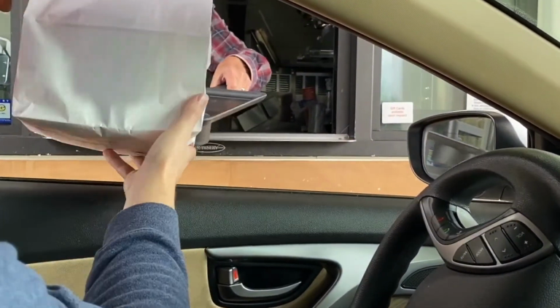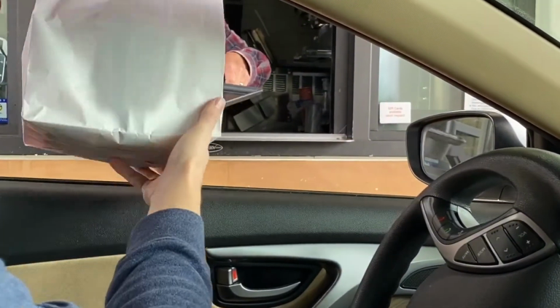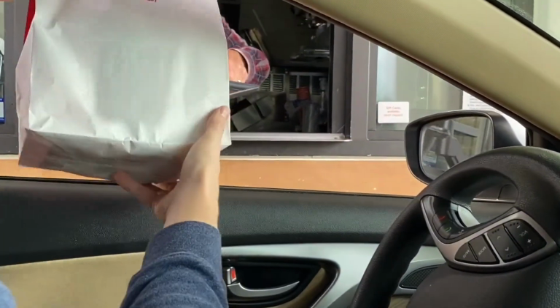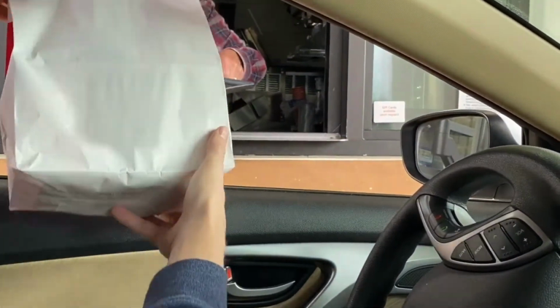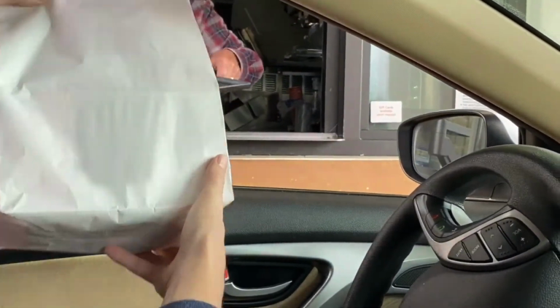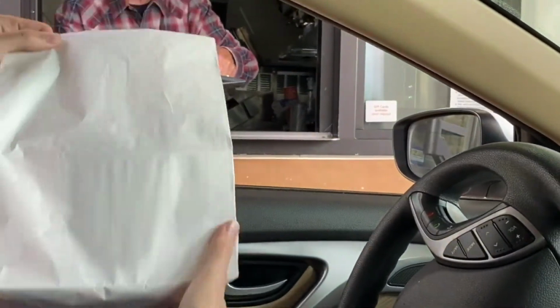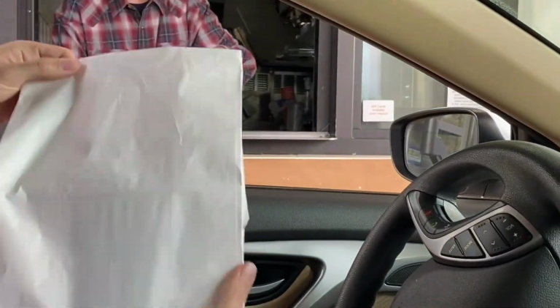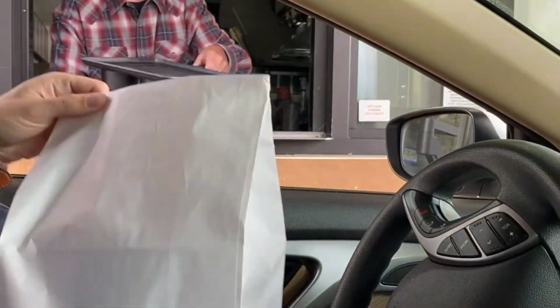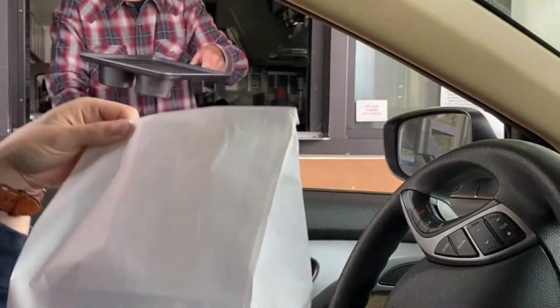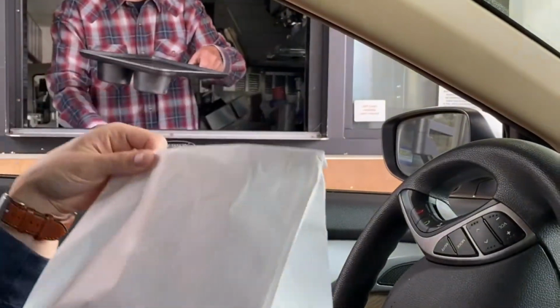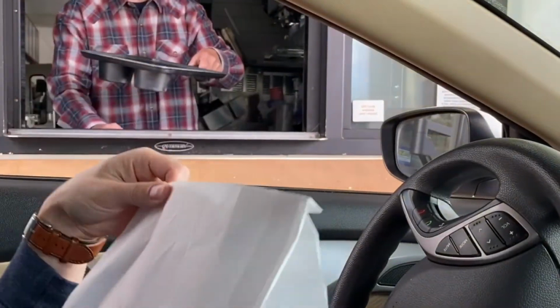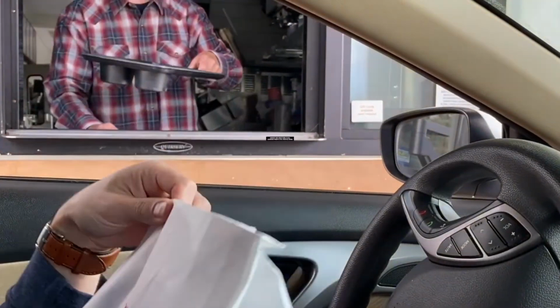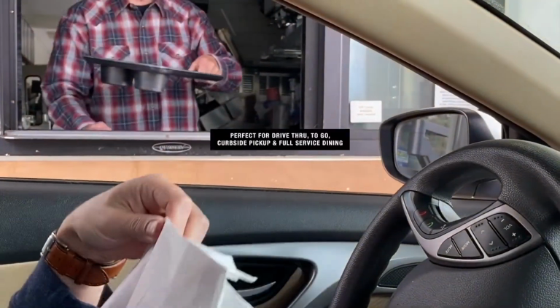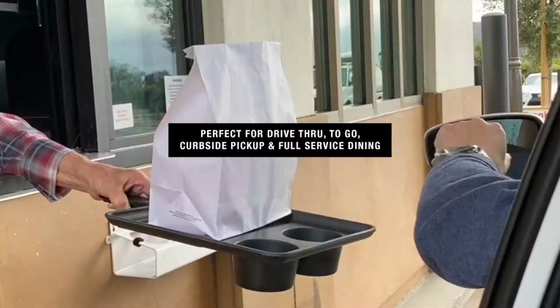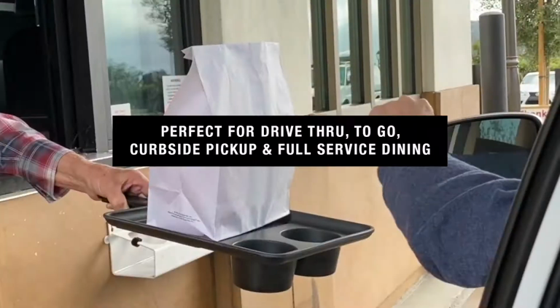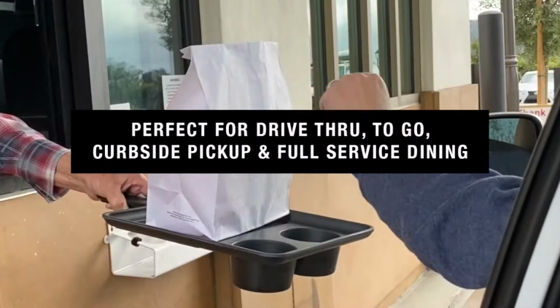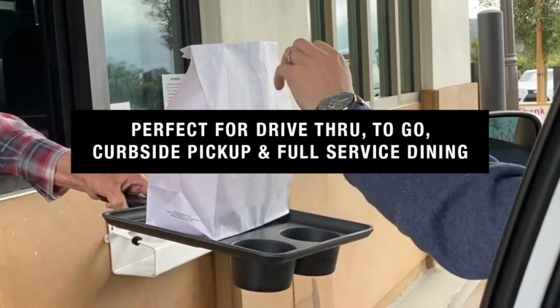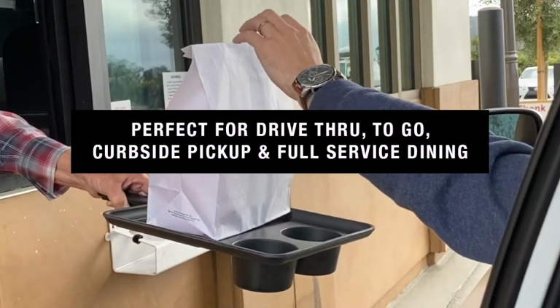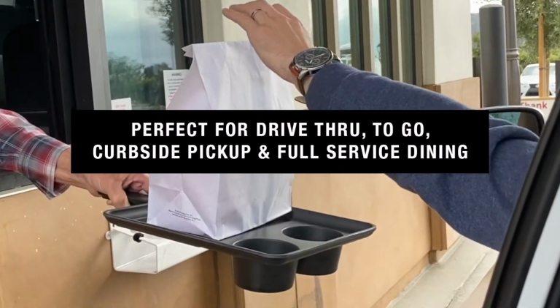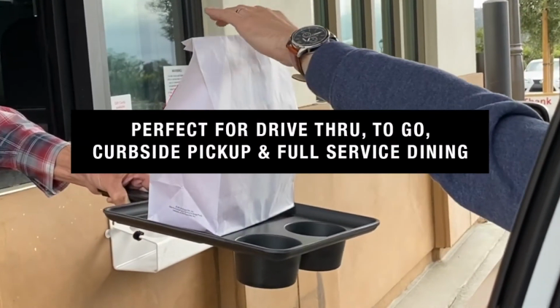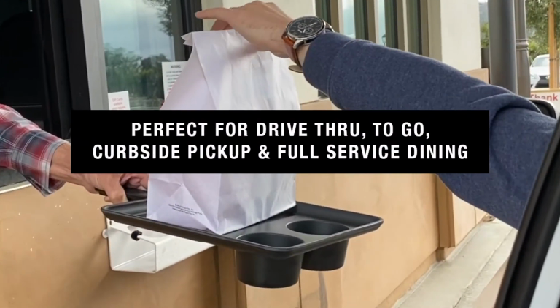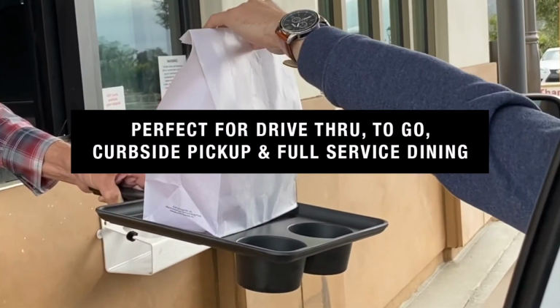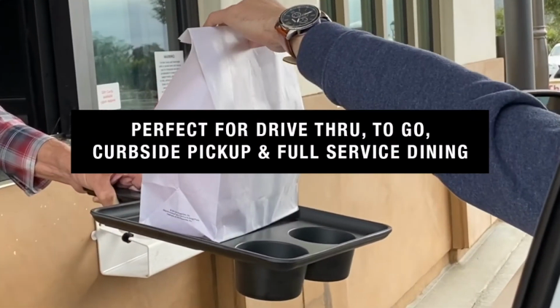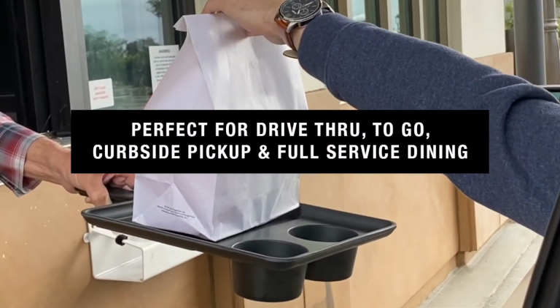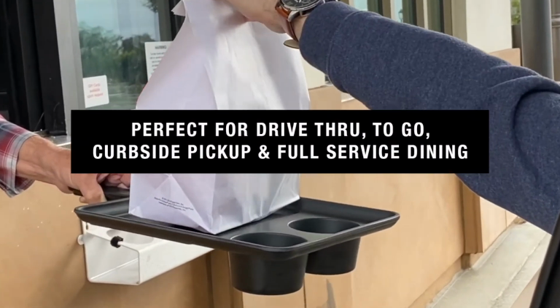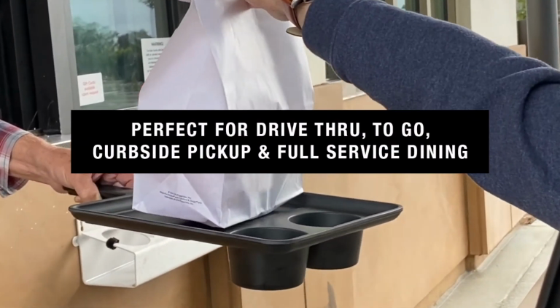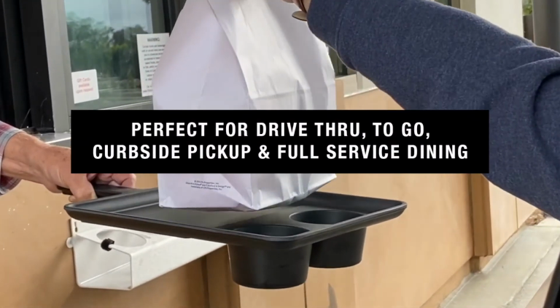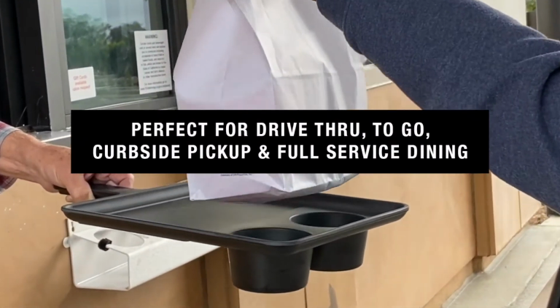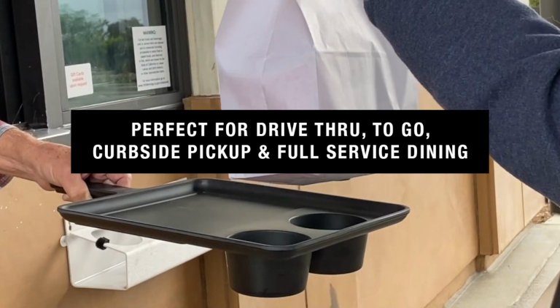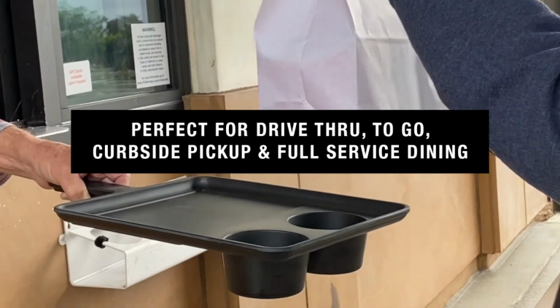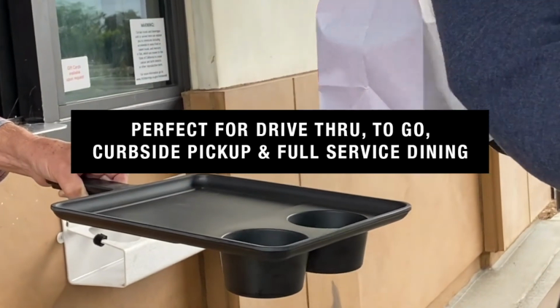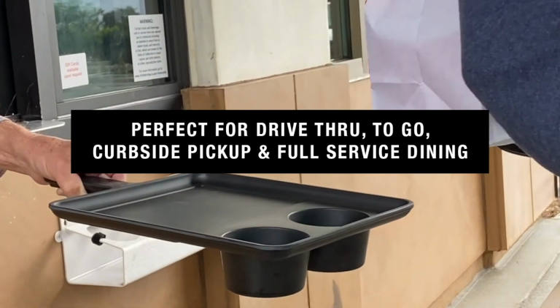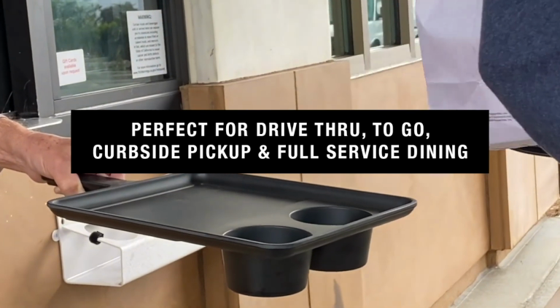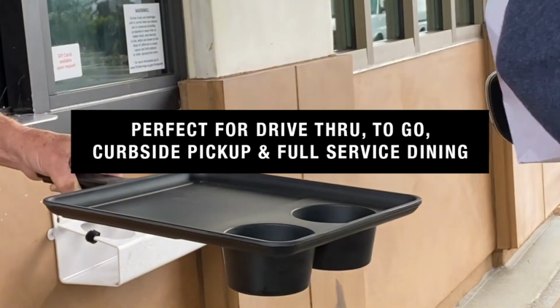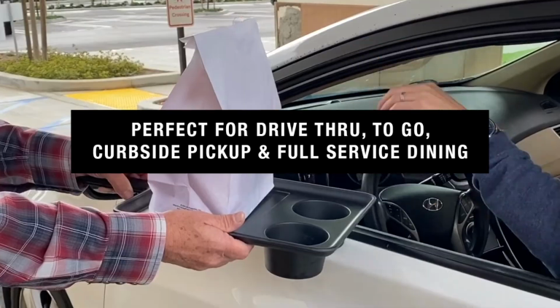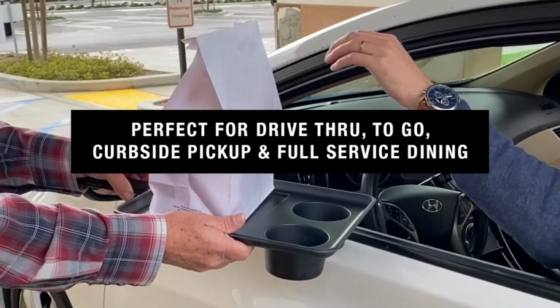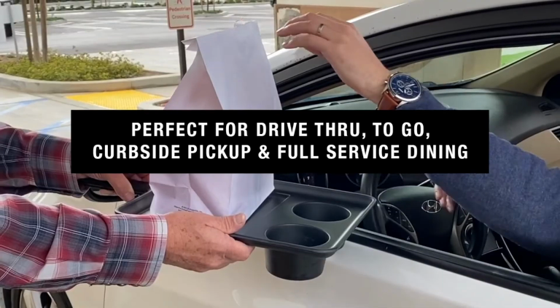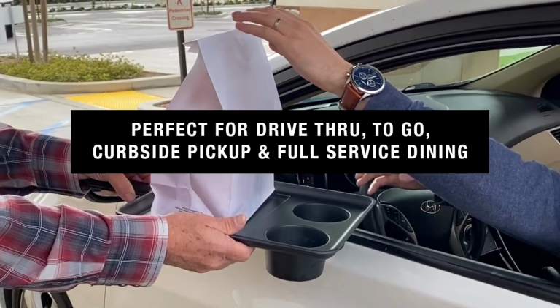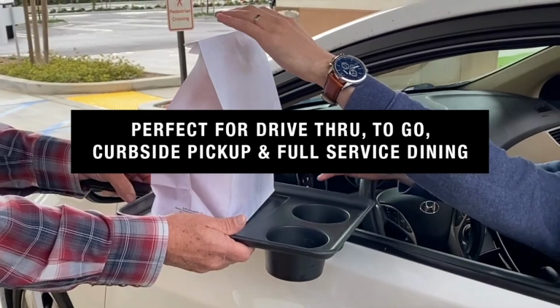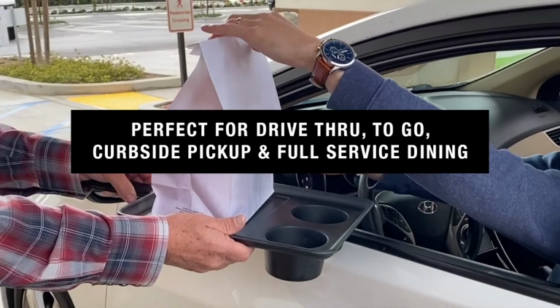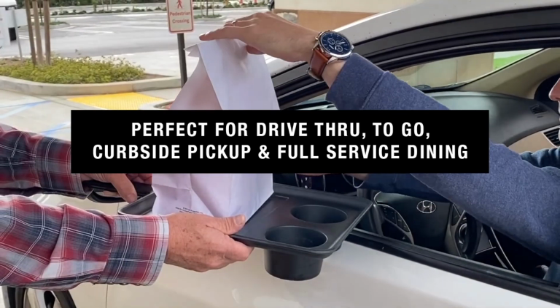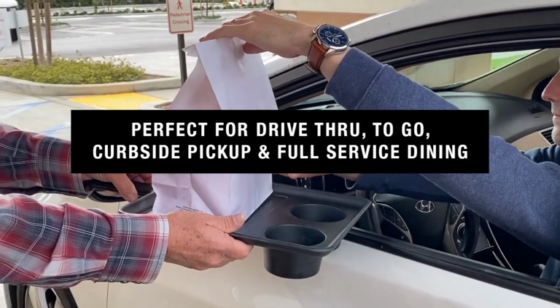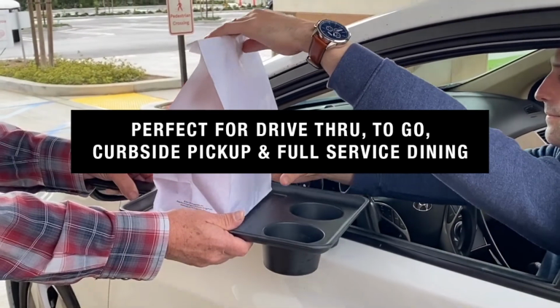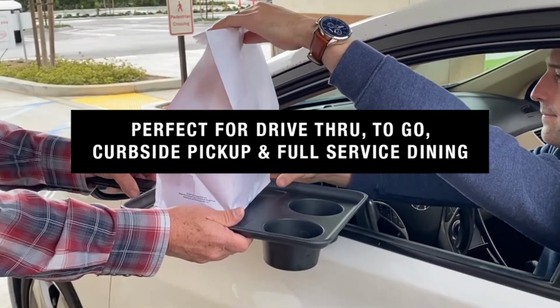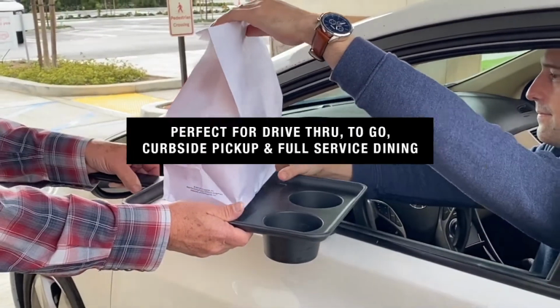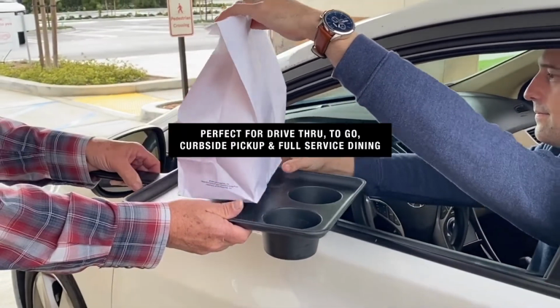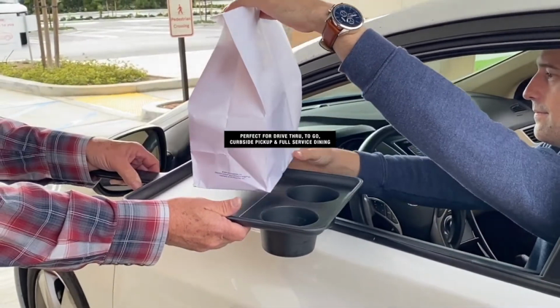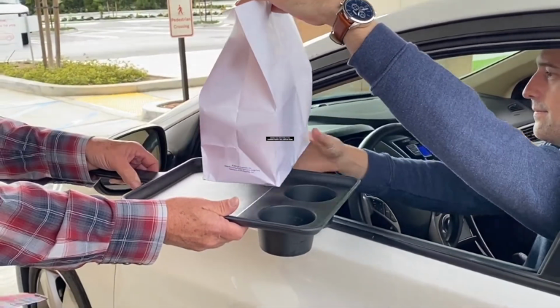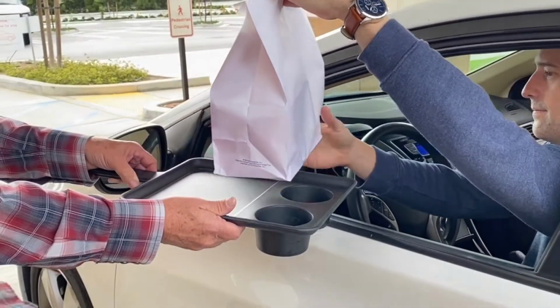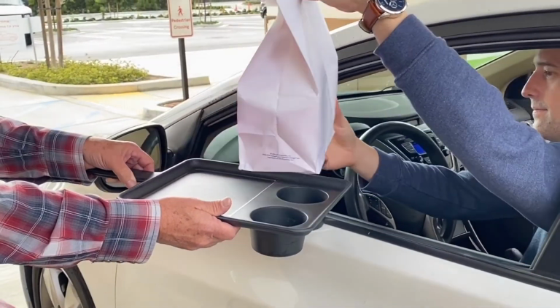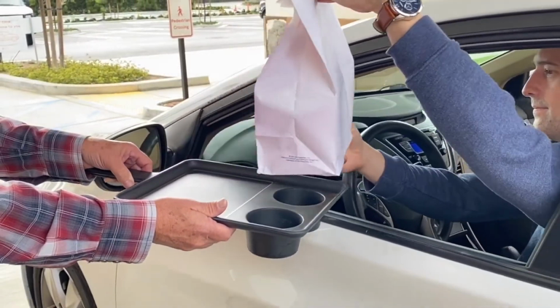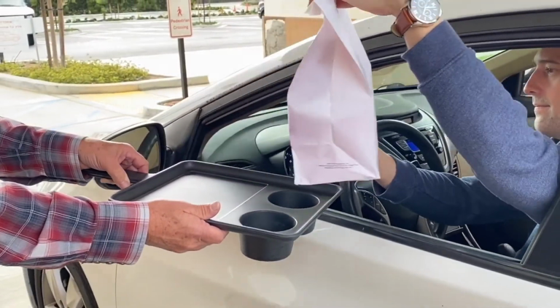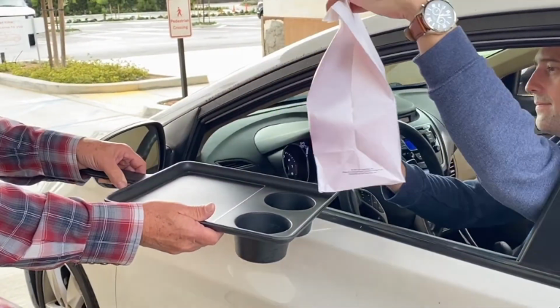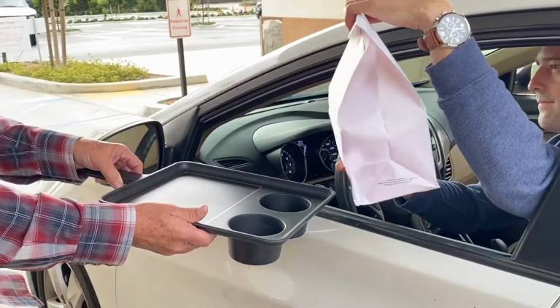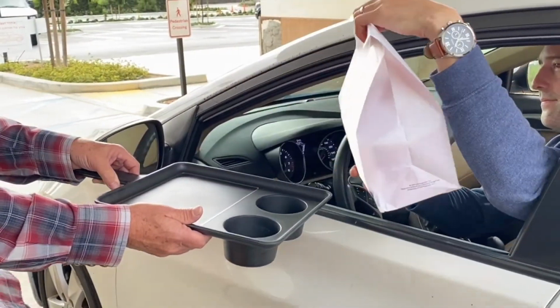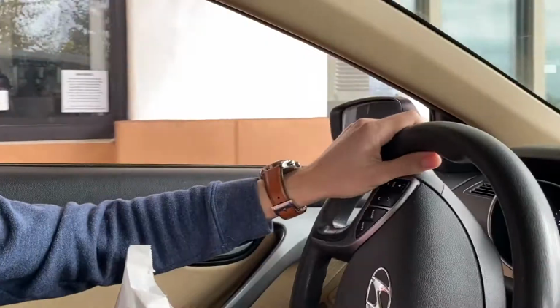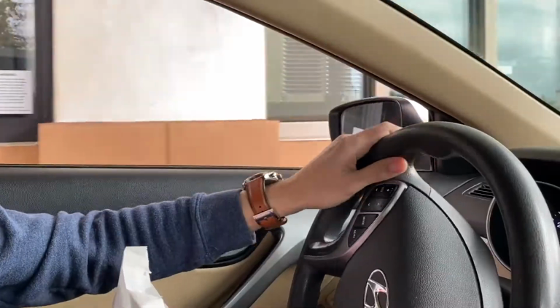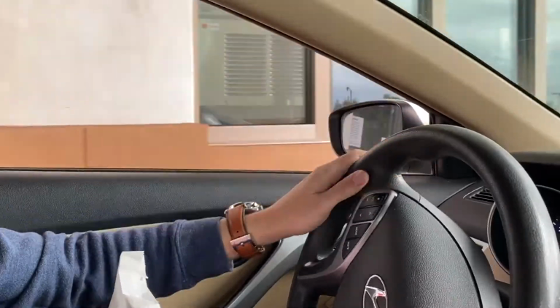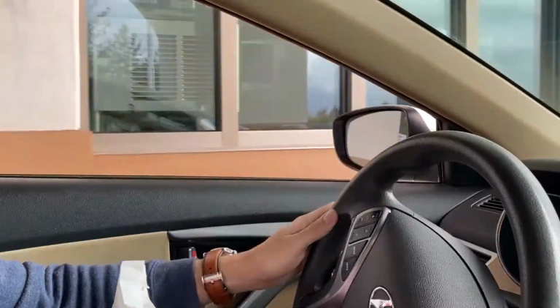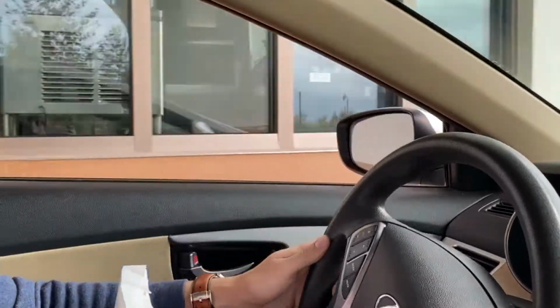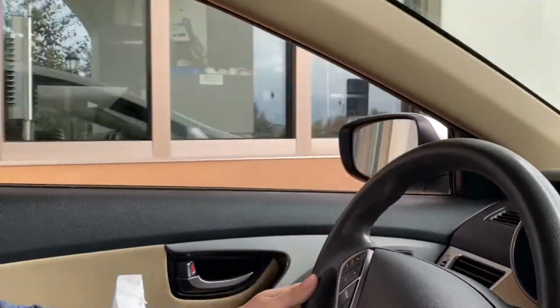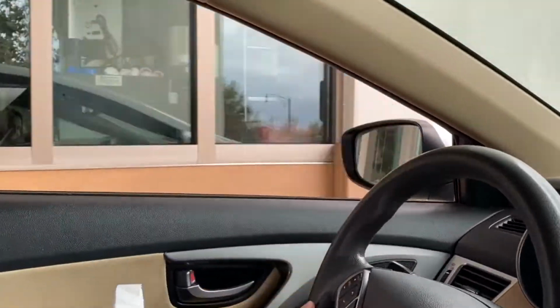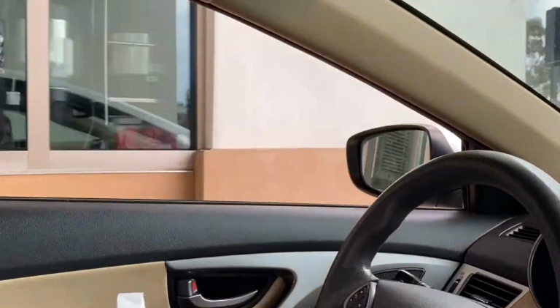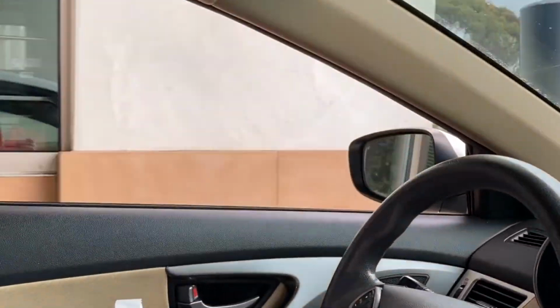It can be used for multiple uses, just as the drive-thru, to-go, curbside pickup, and full-service restaurants.